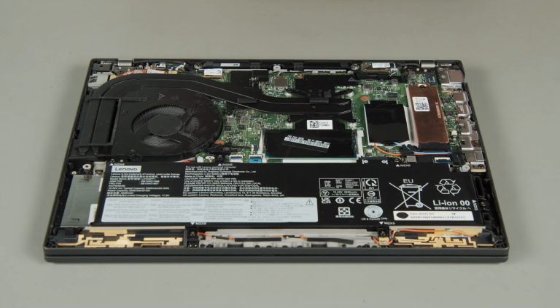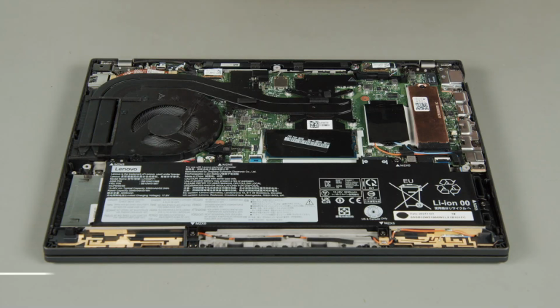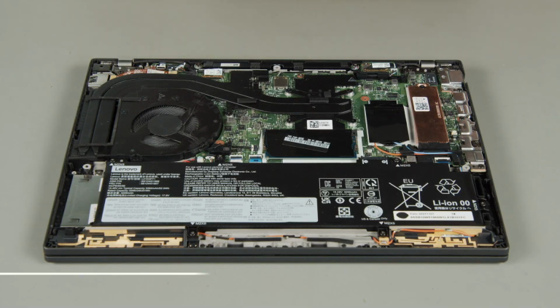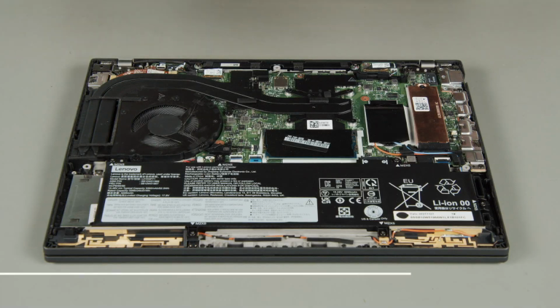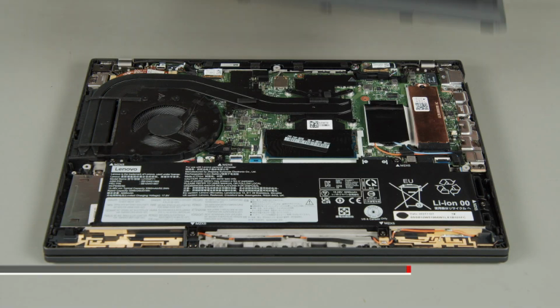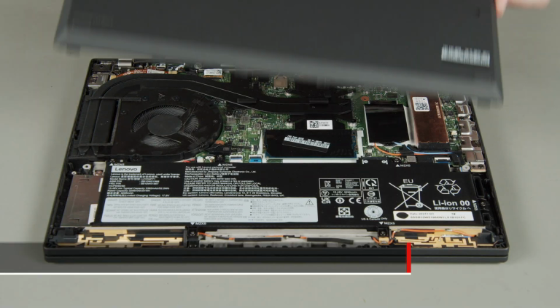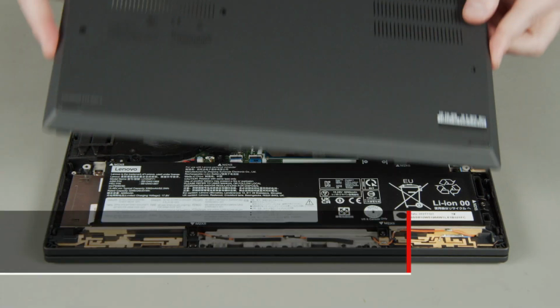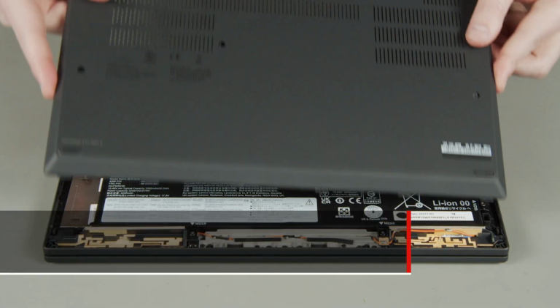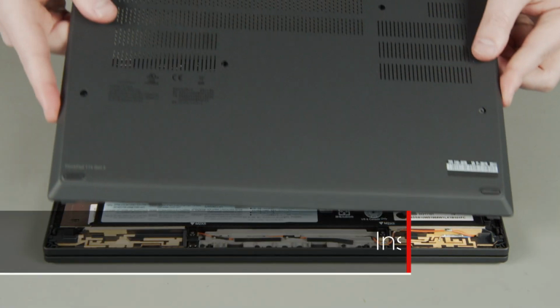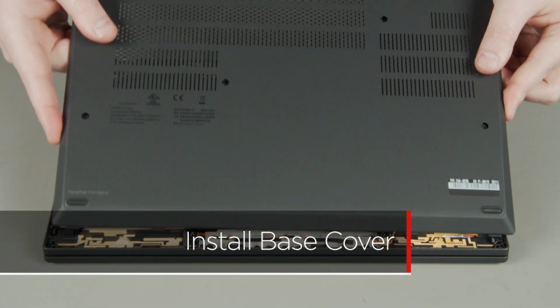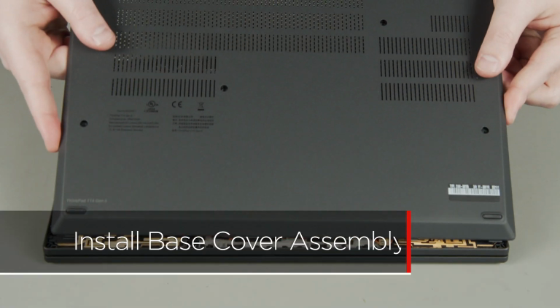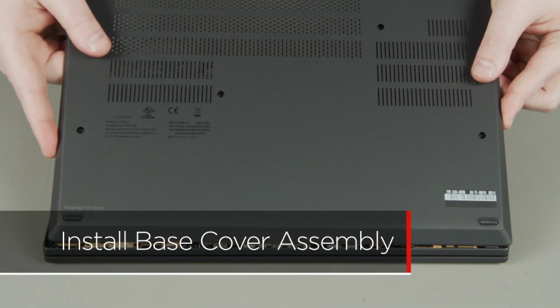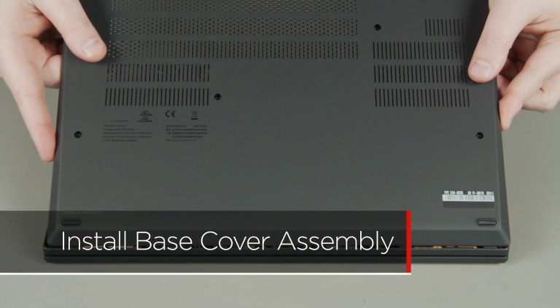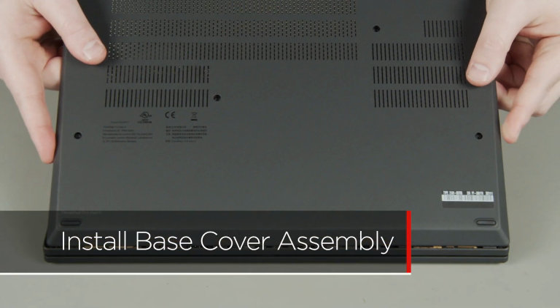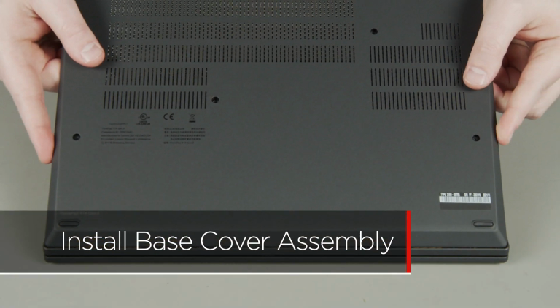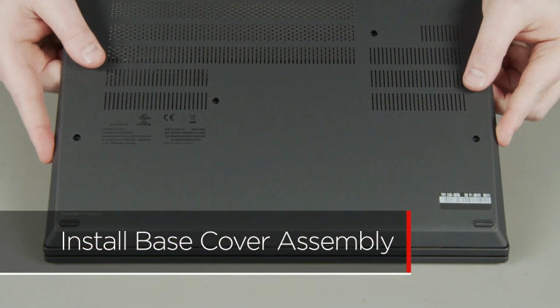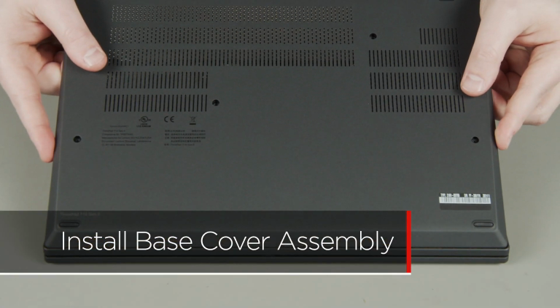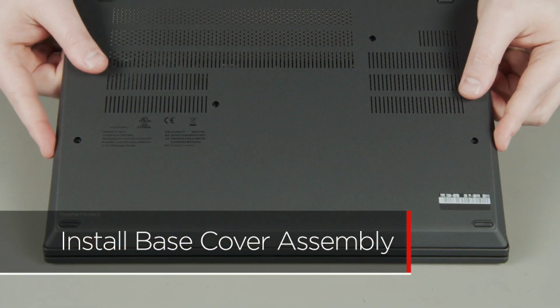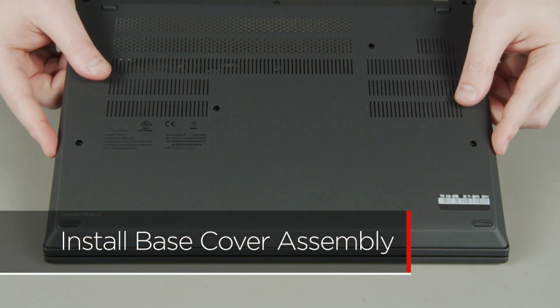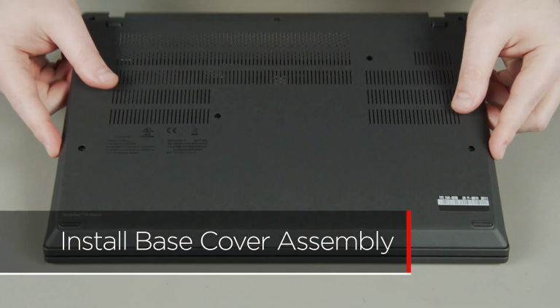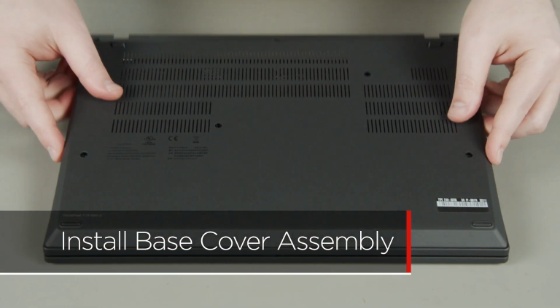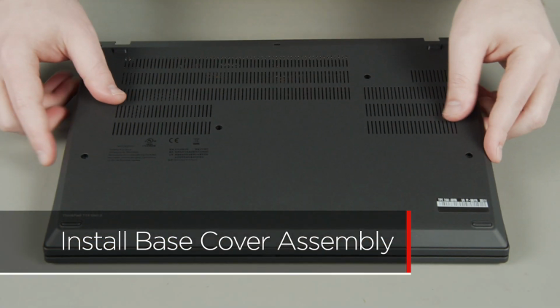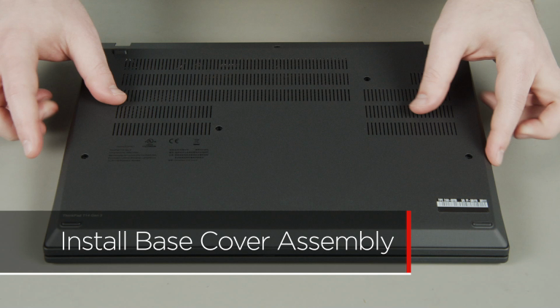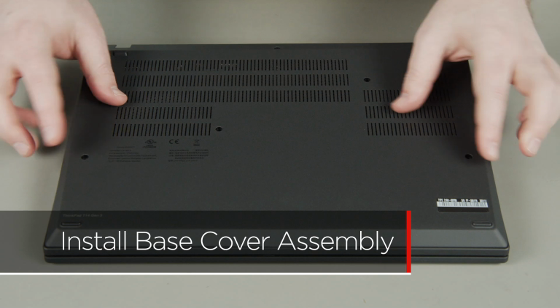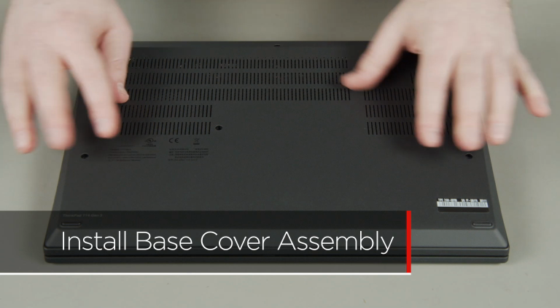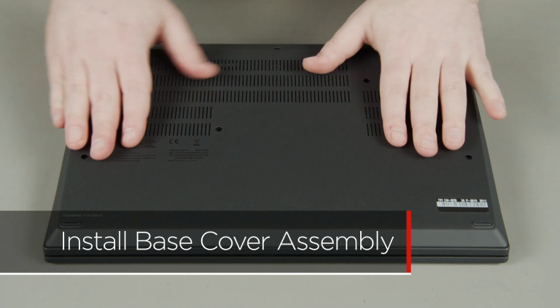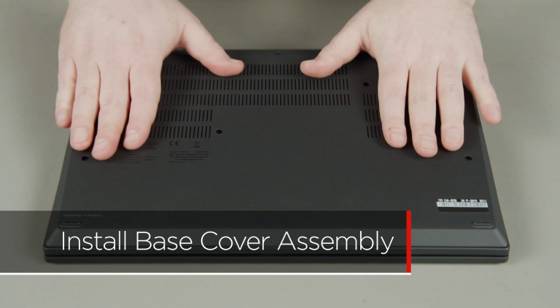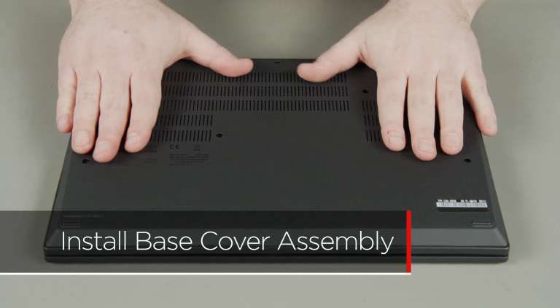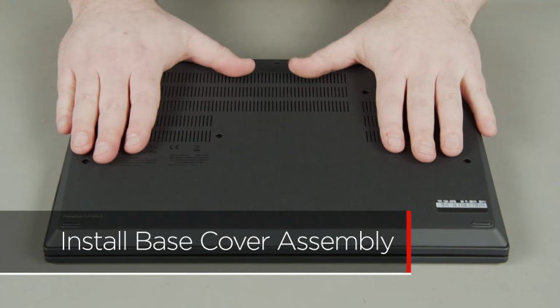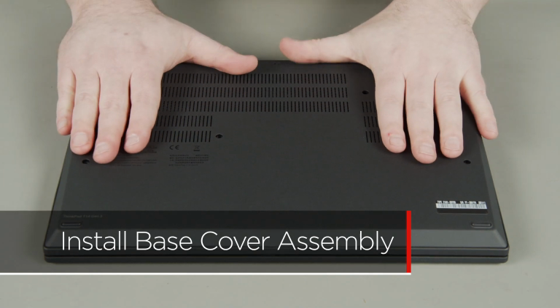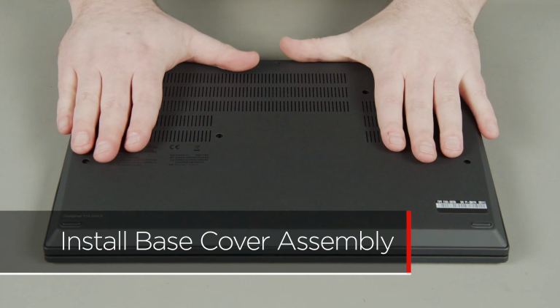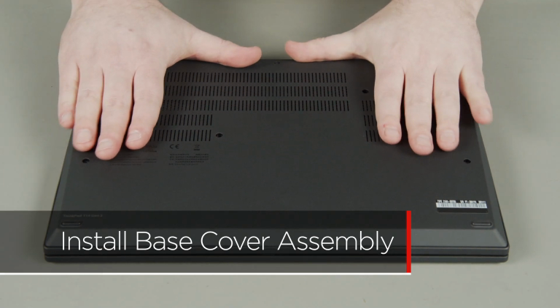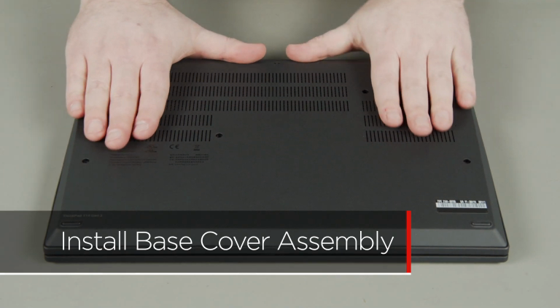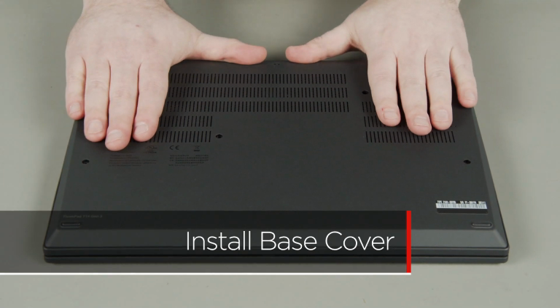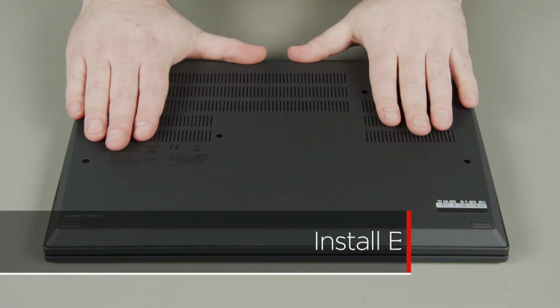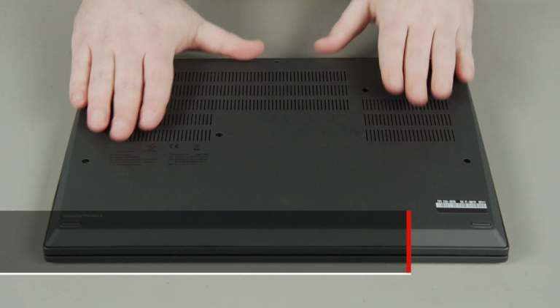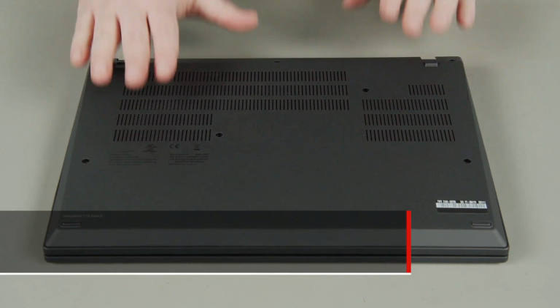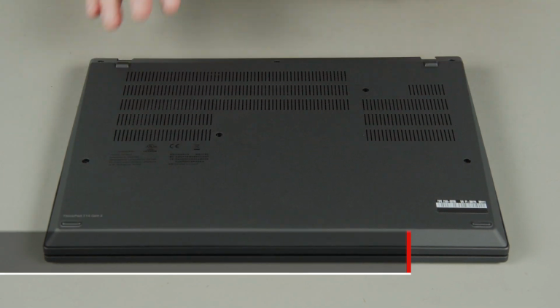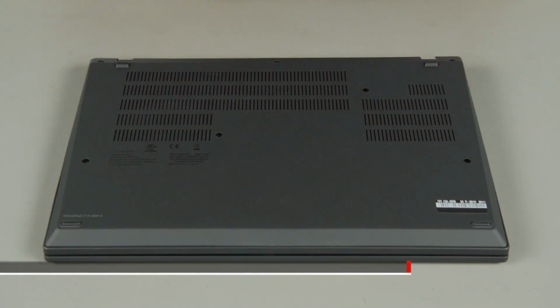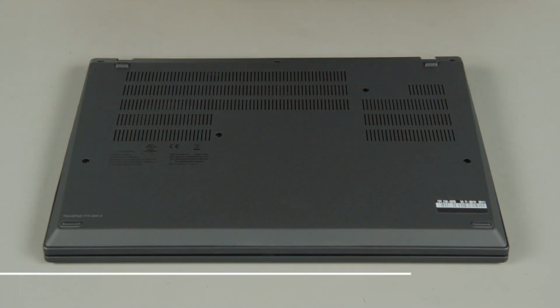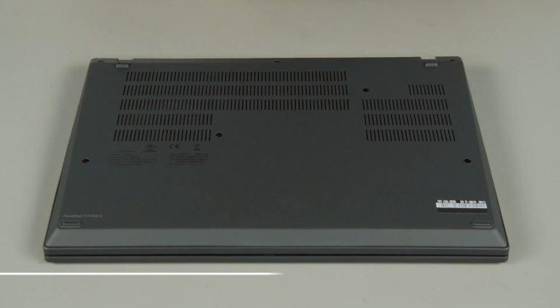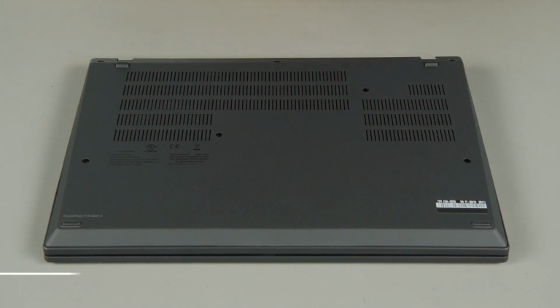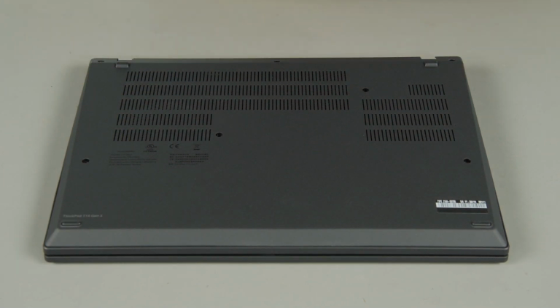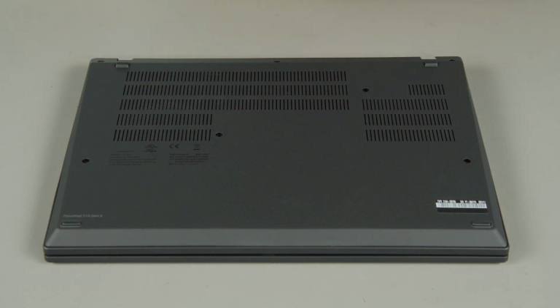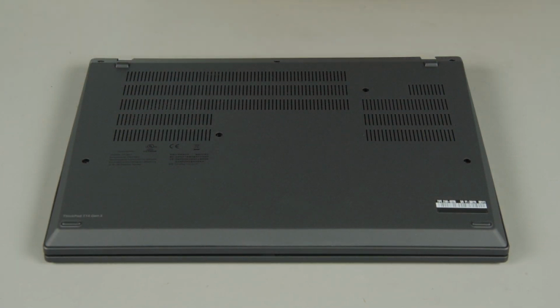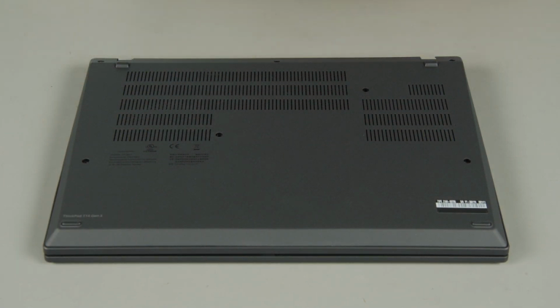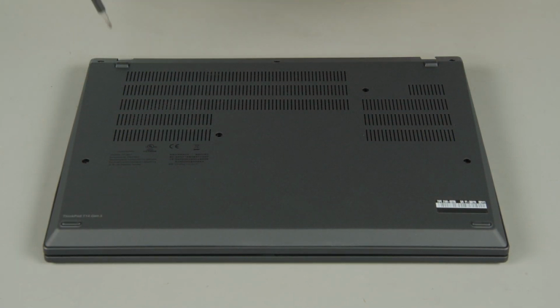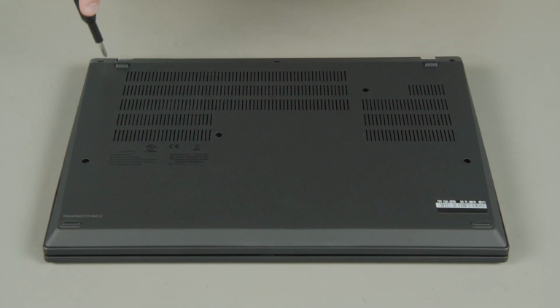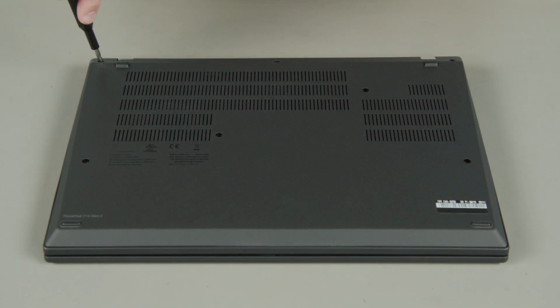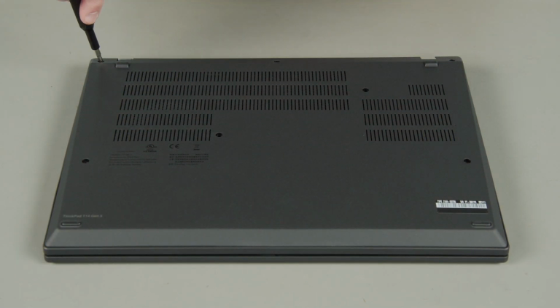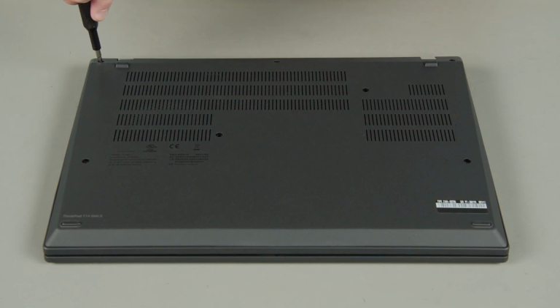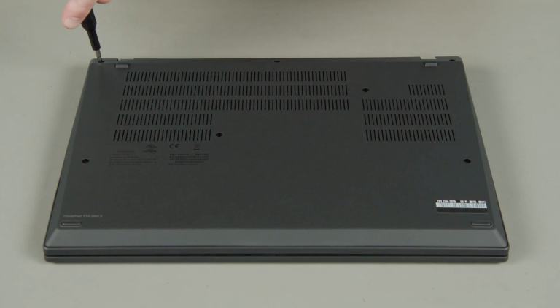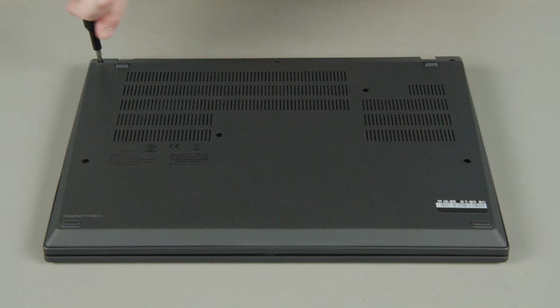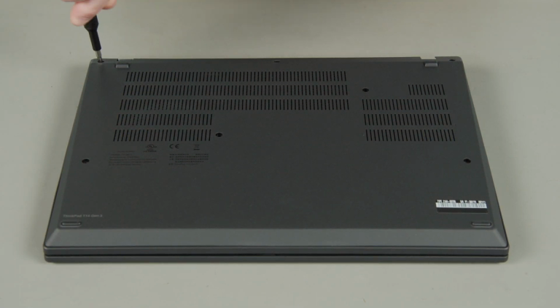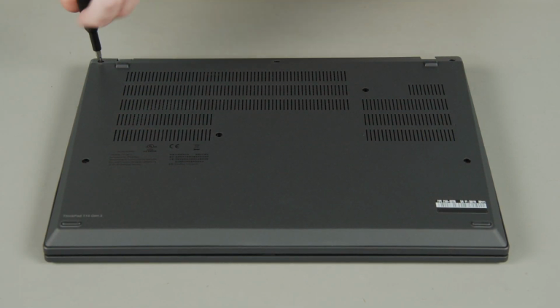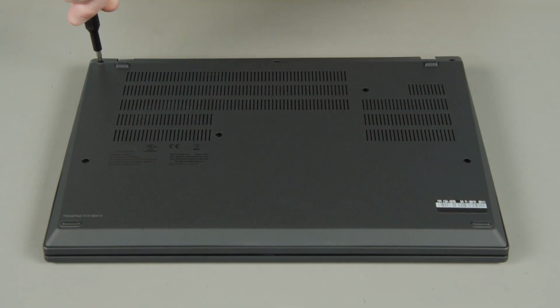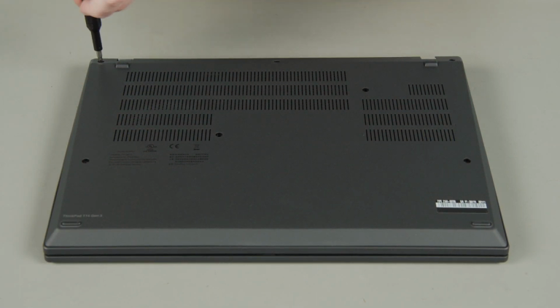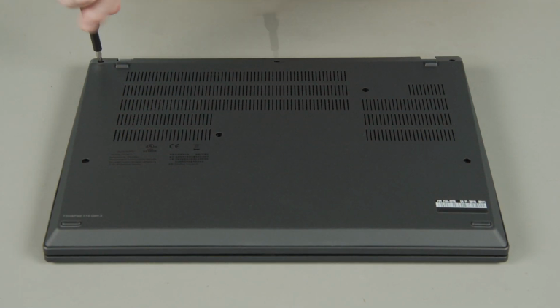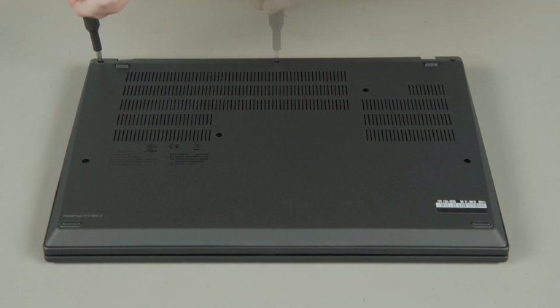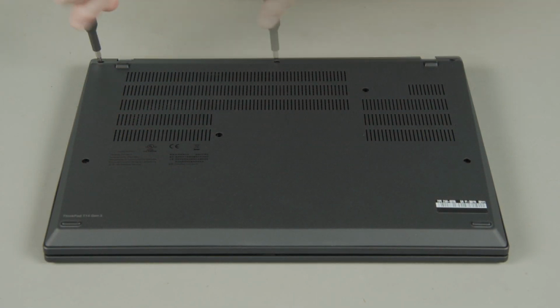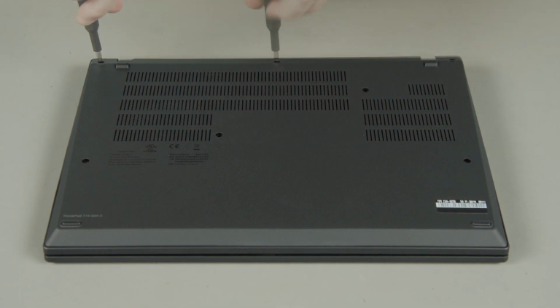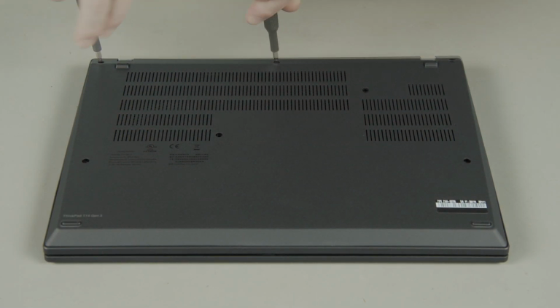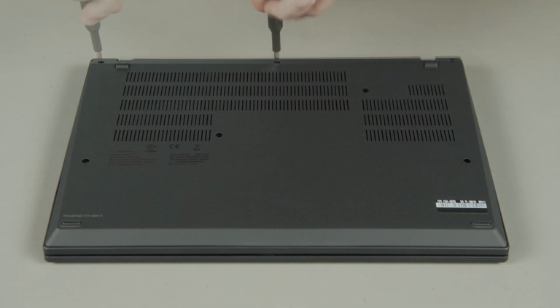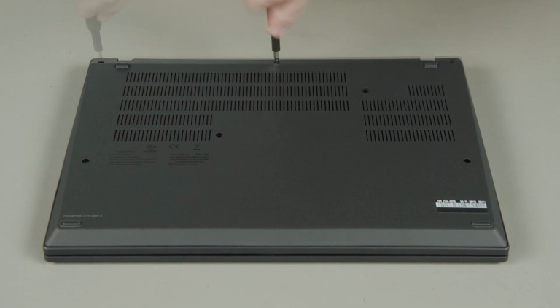Align the base cover assembly with the system. Press down along the edges to lock the clips. Tighten the seven captive screws.